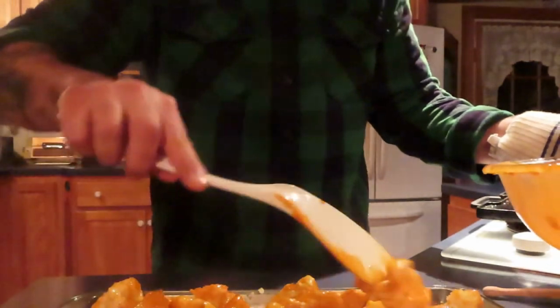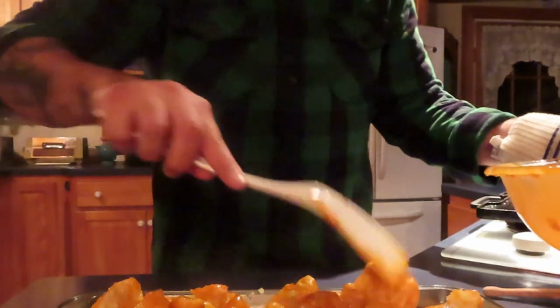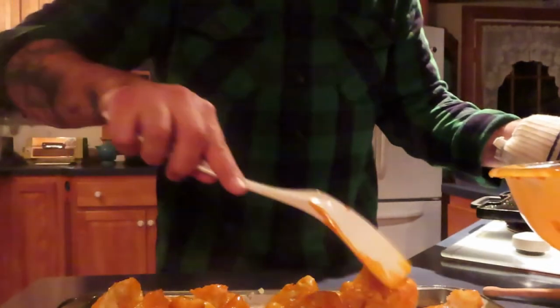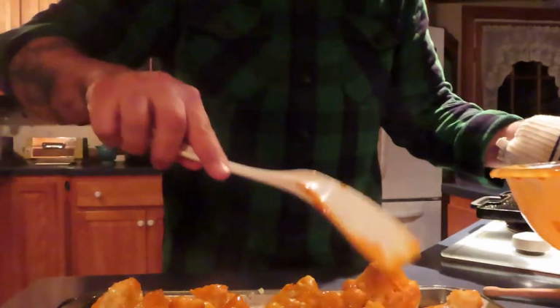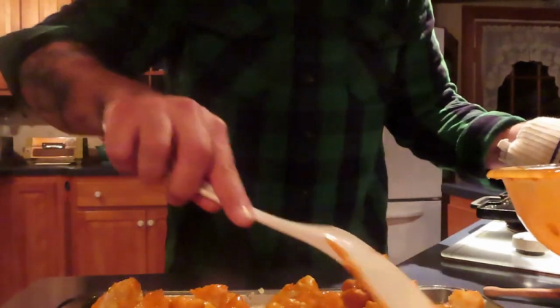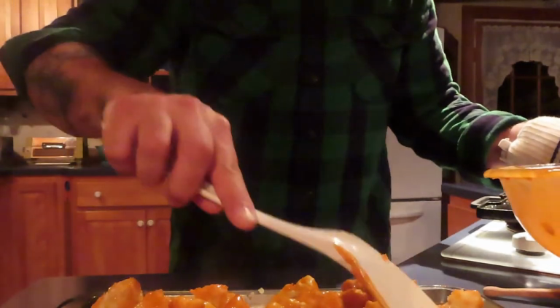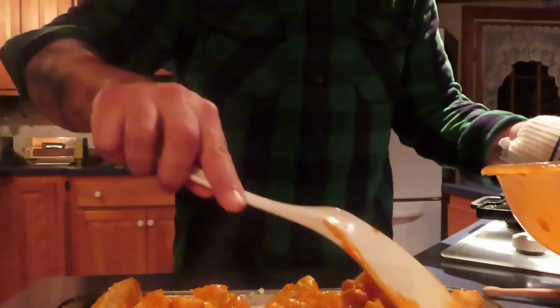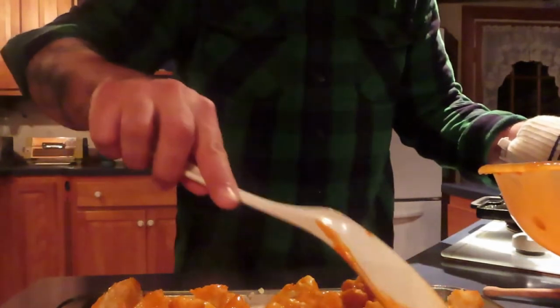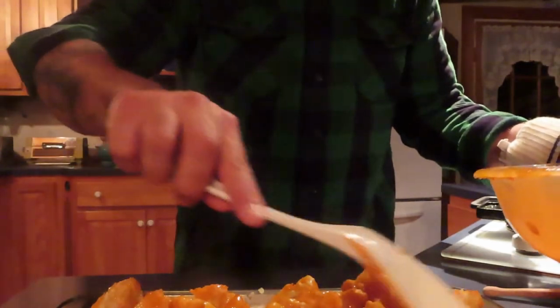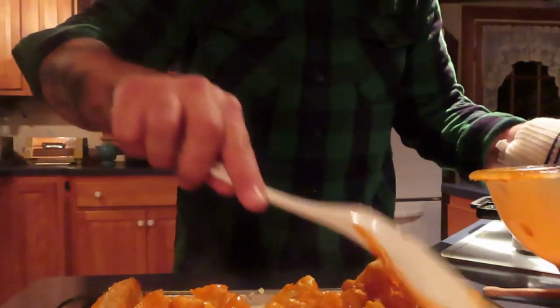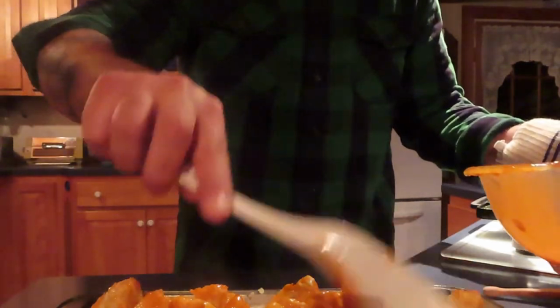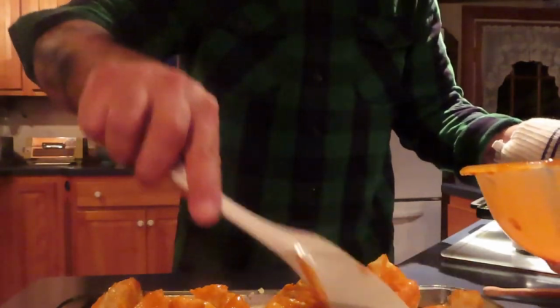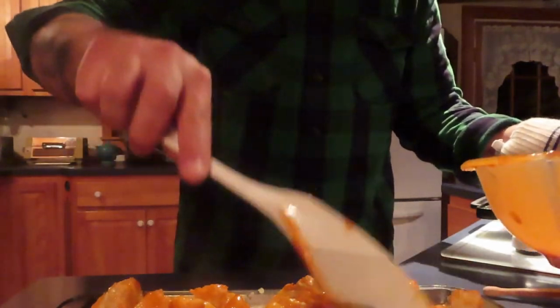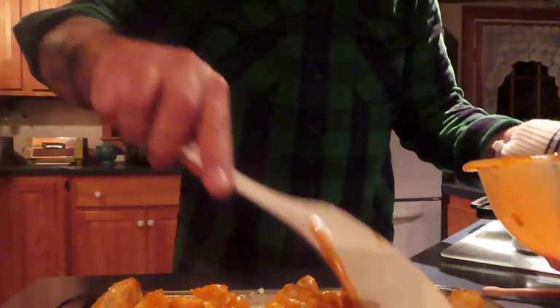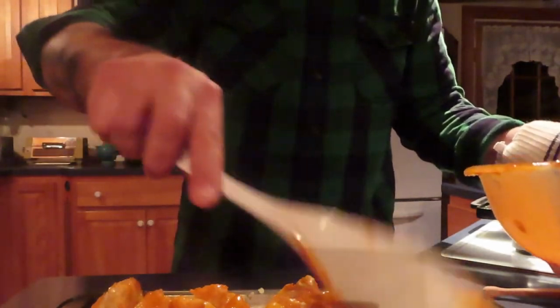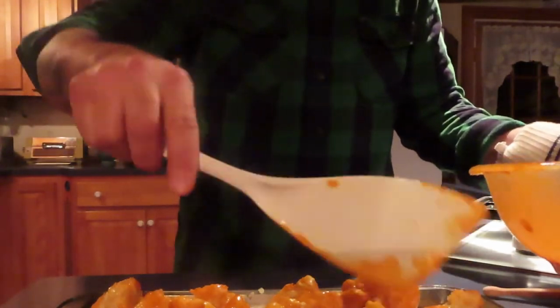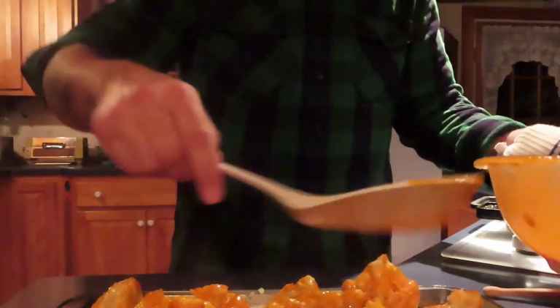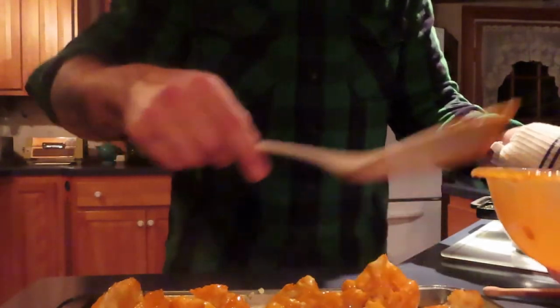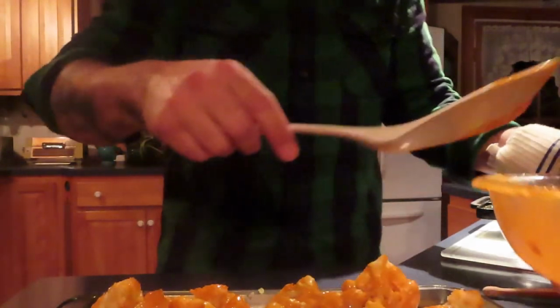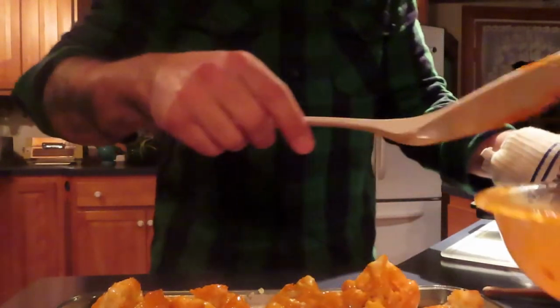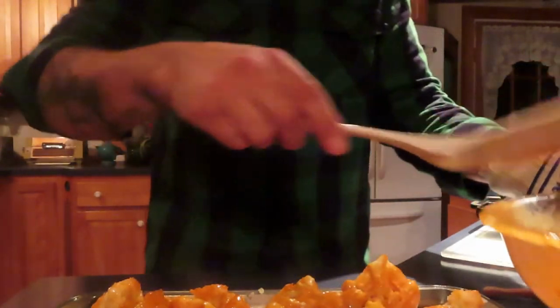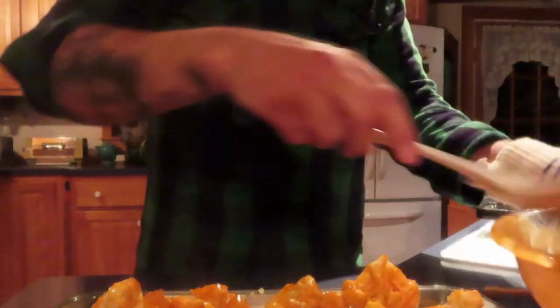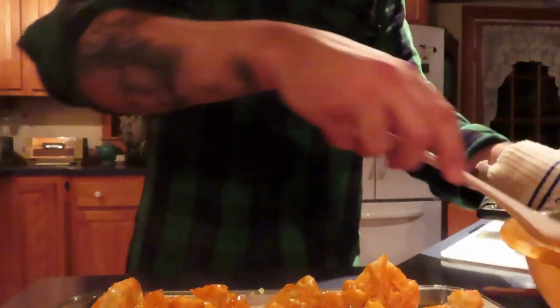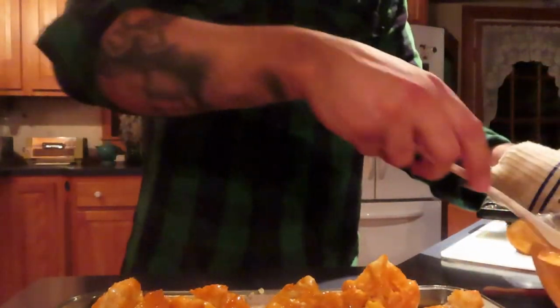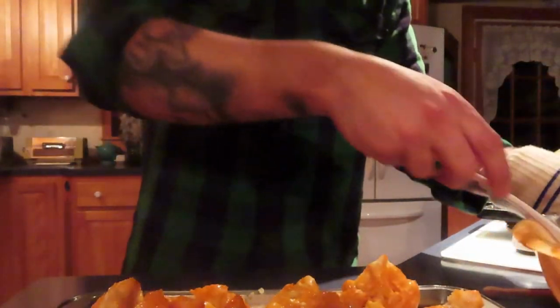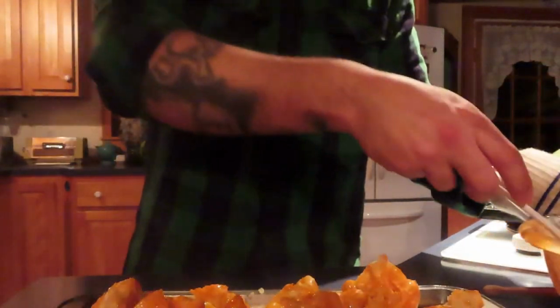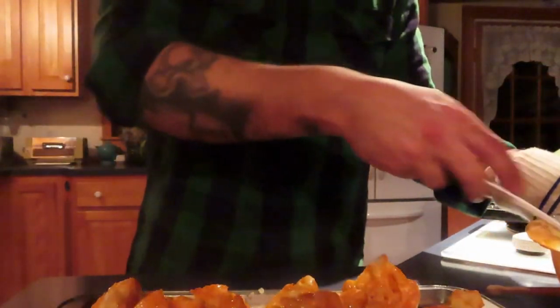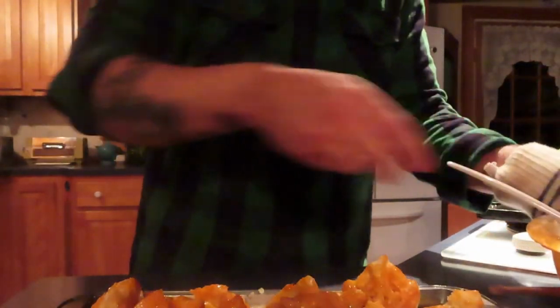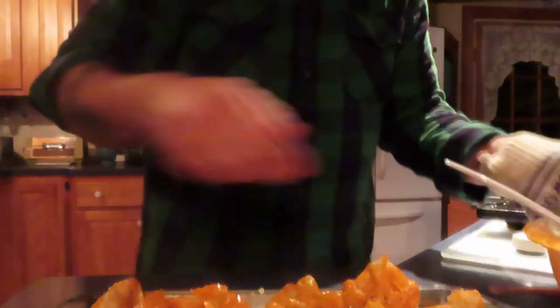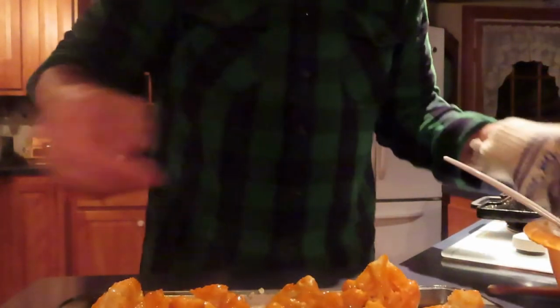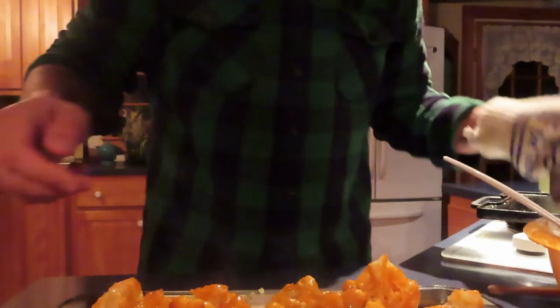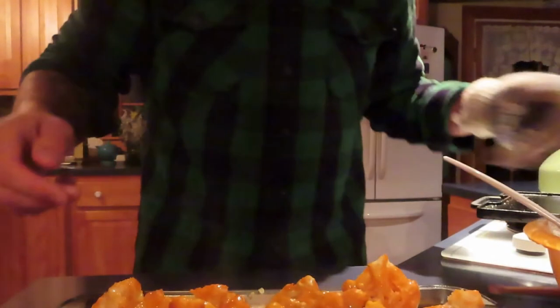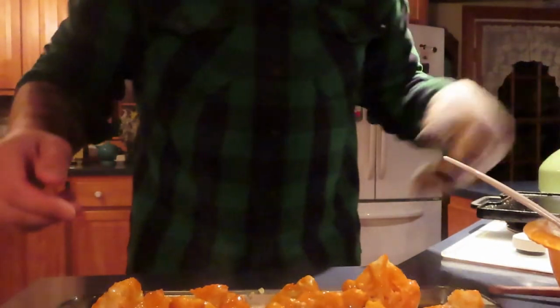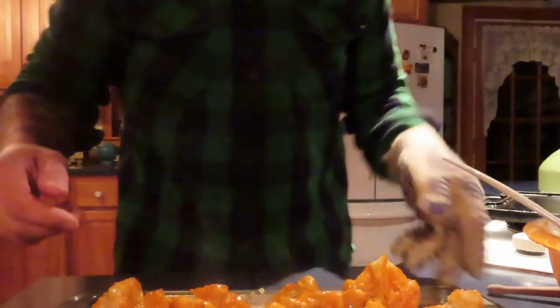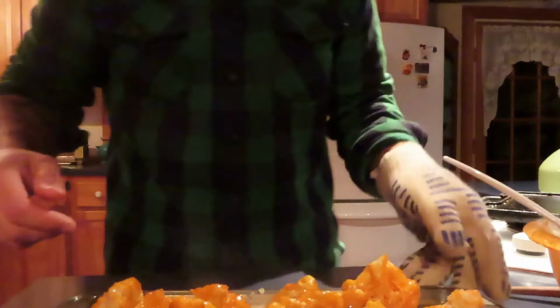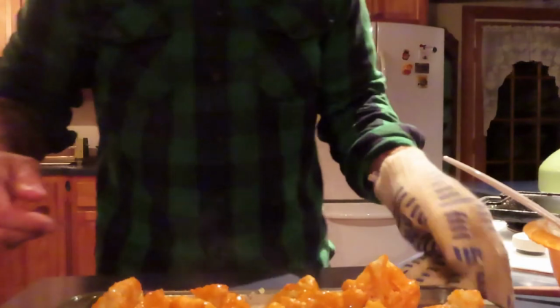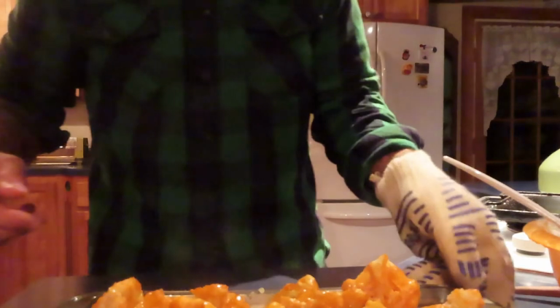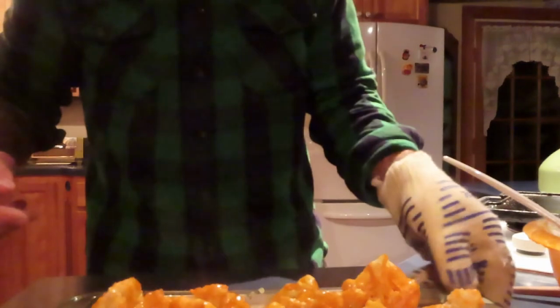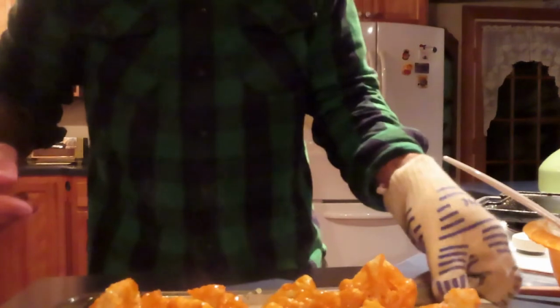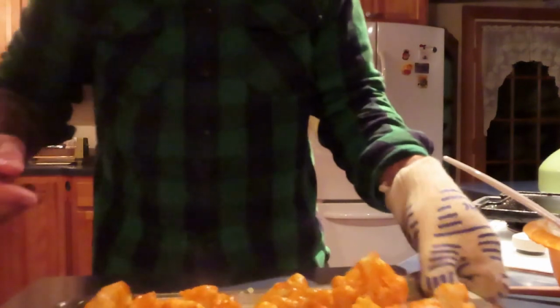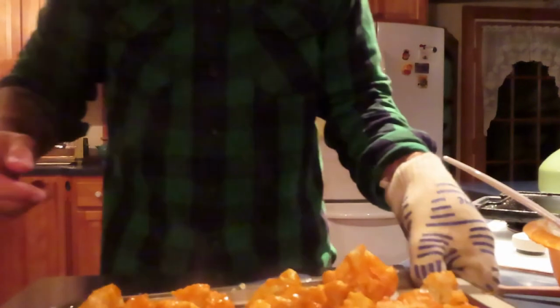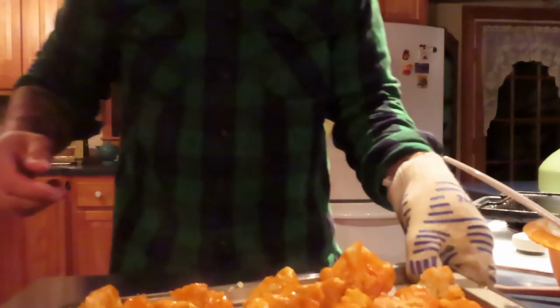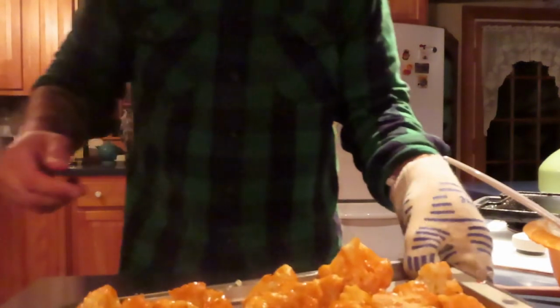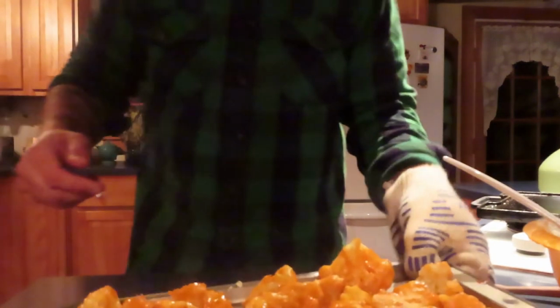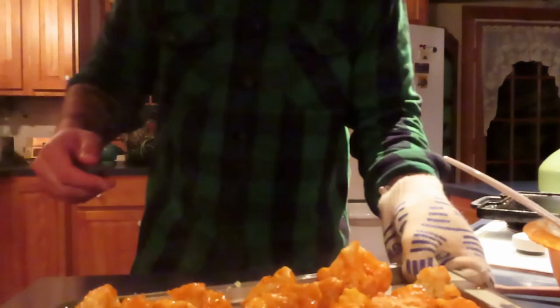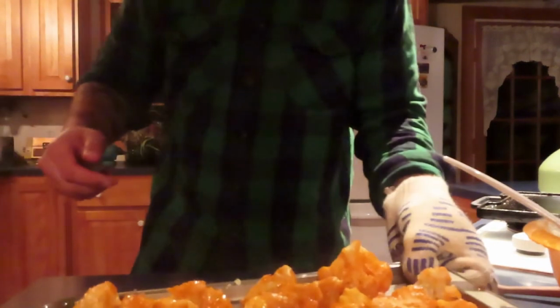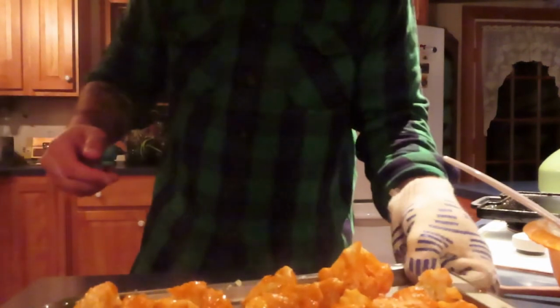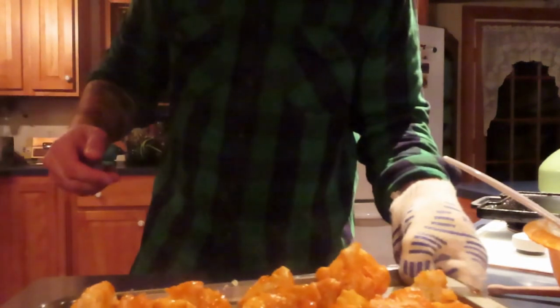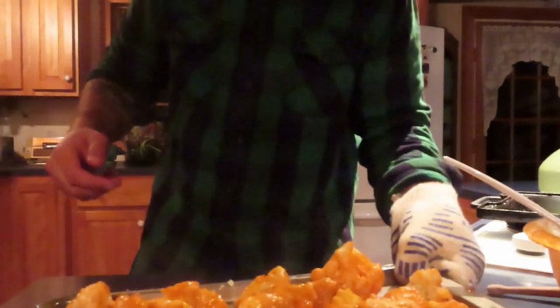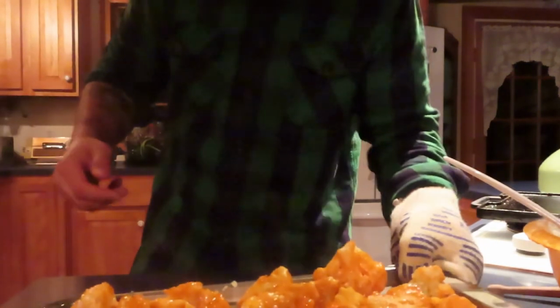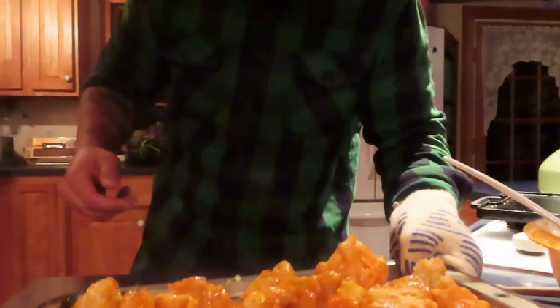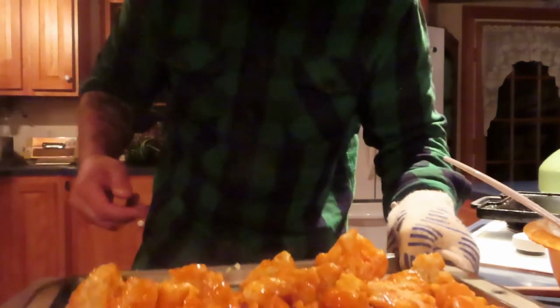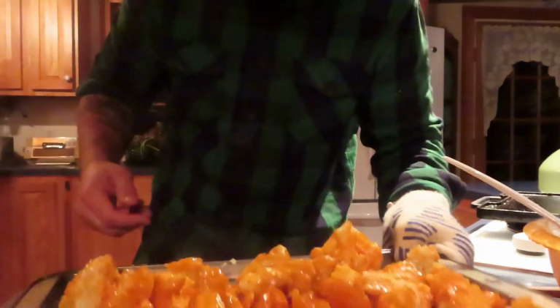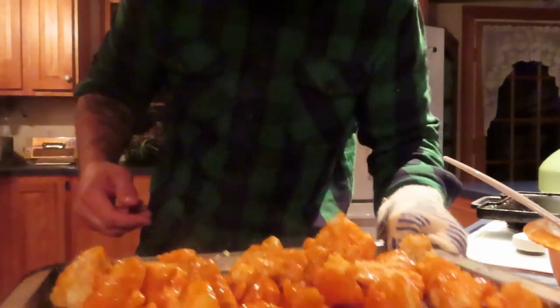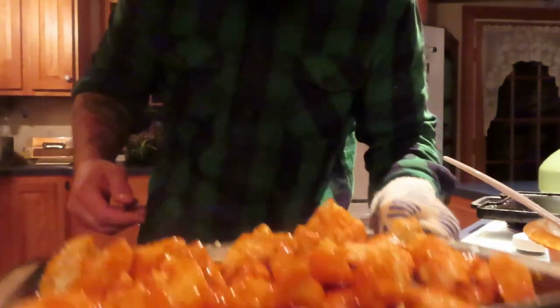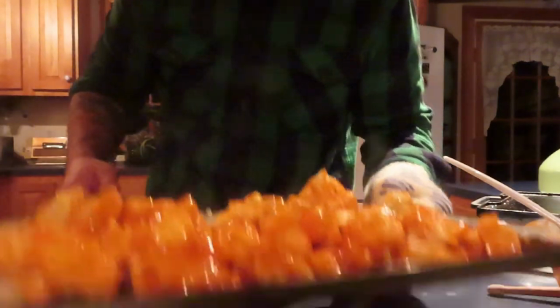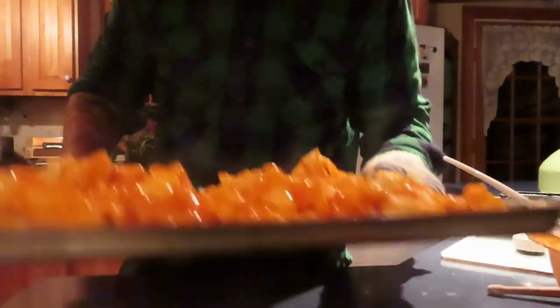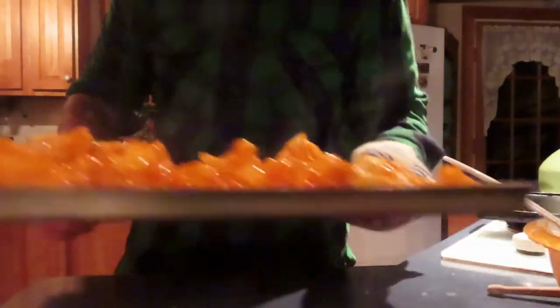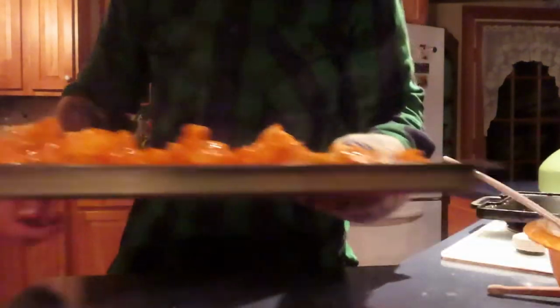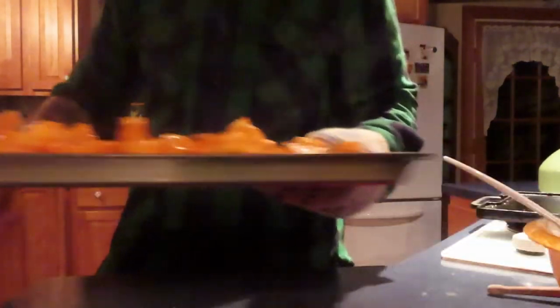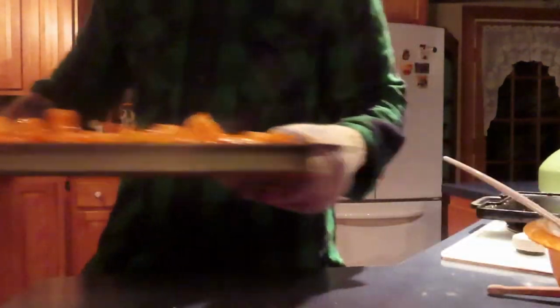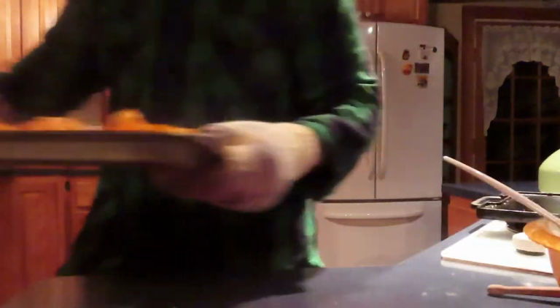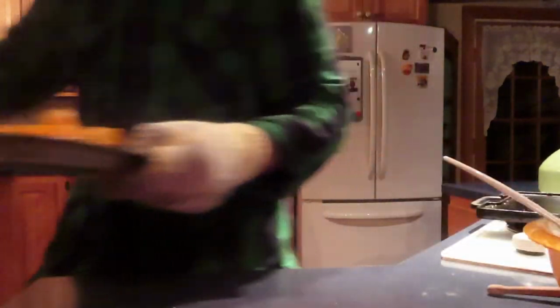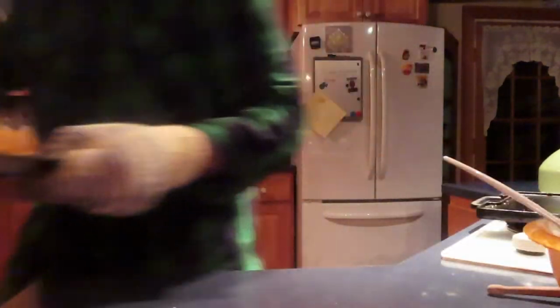Now we're going to get these back in the oven for like 10 to 15 minutes, whatever — until they're crispy. See you then.